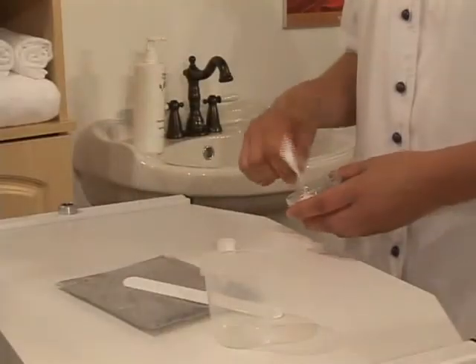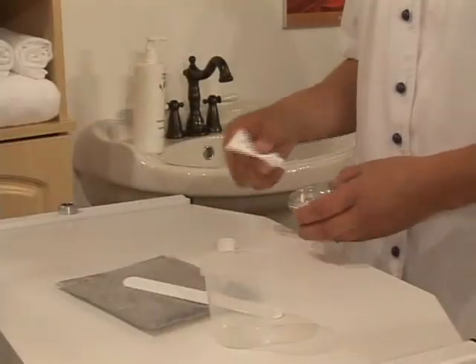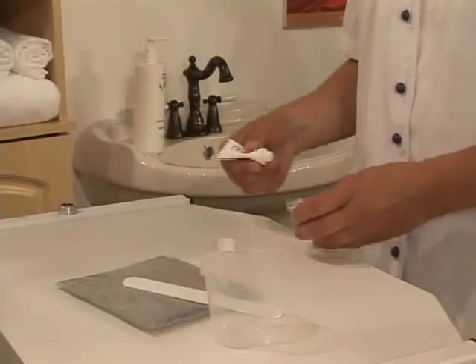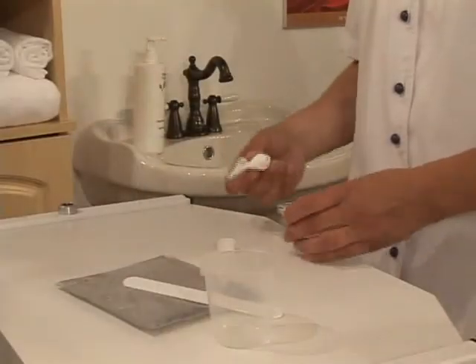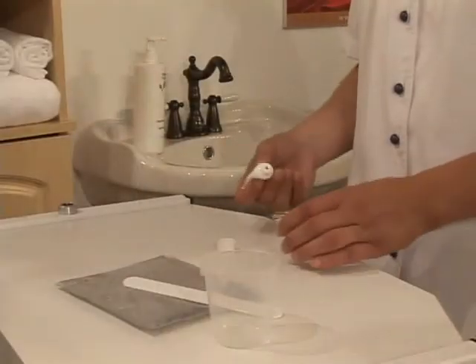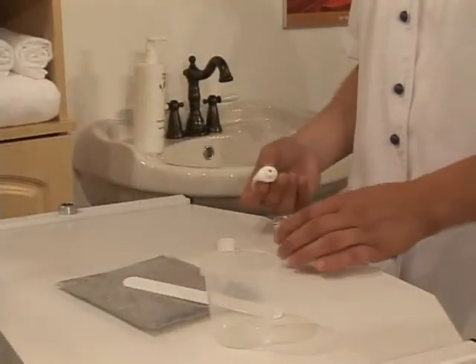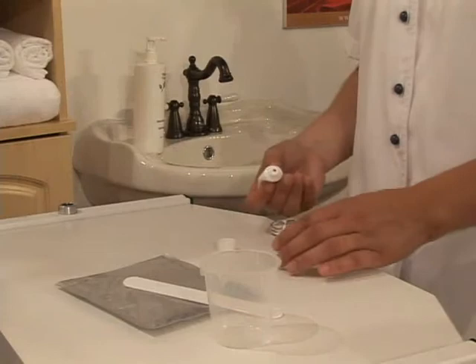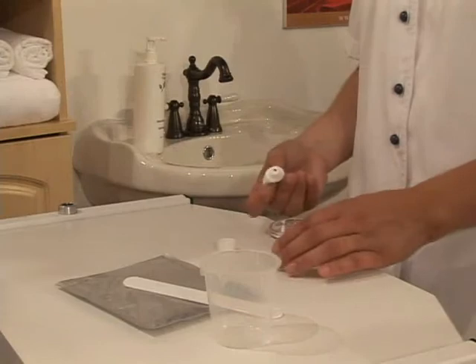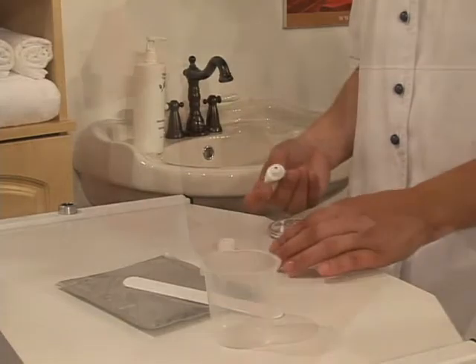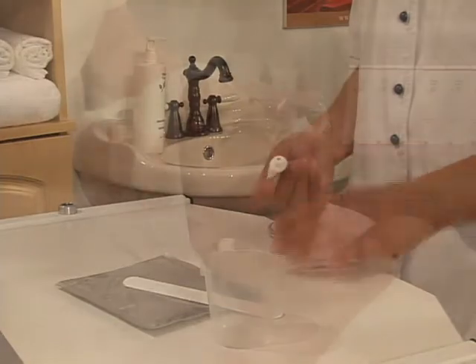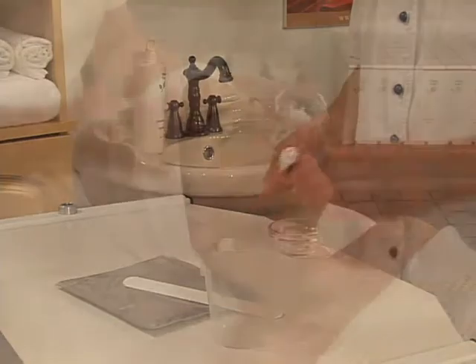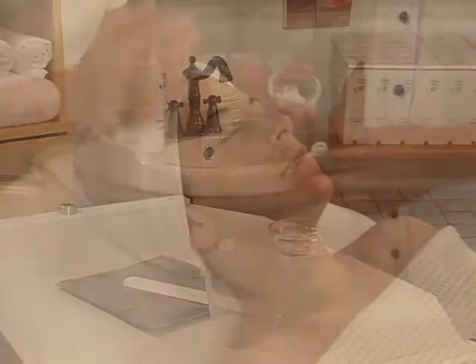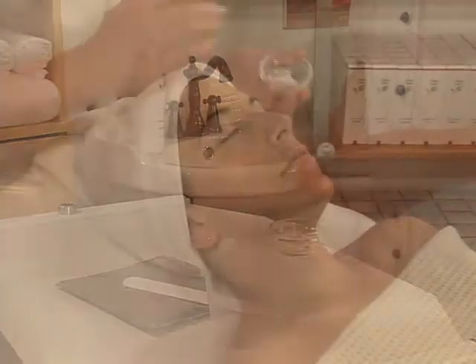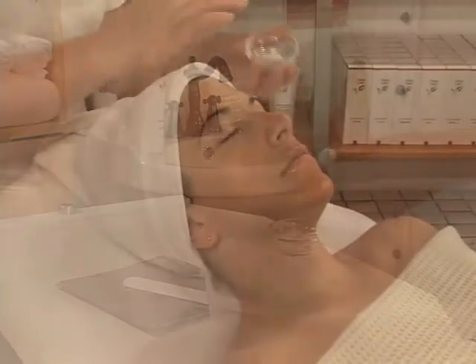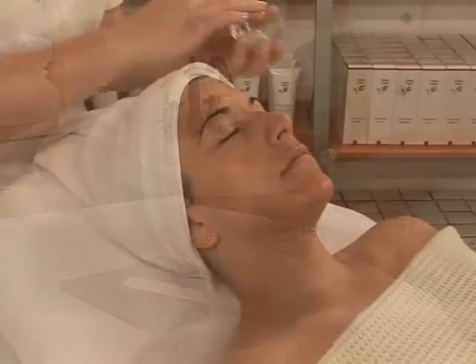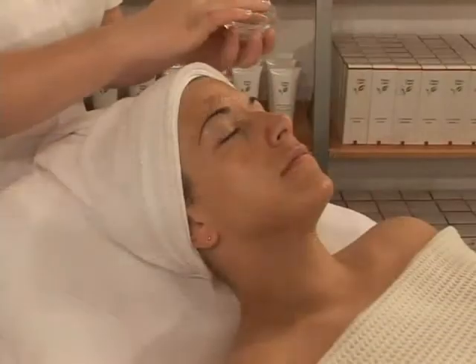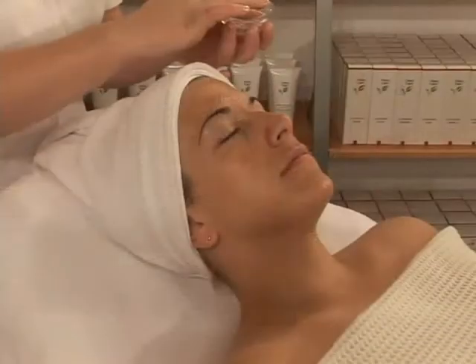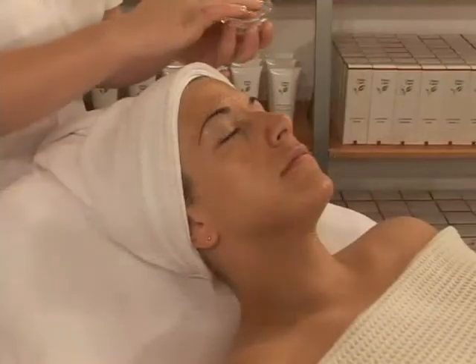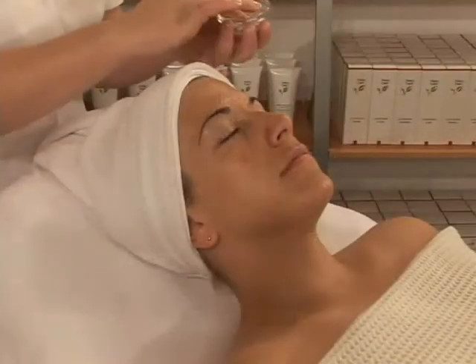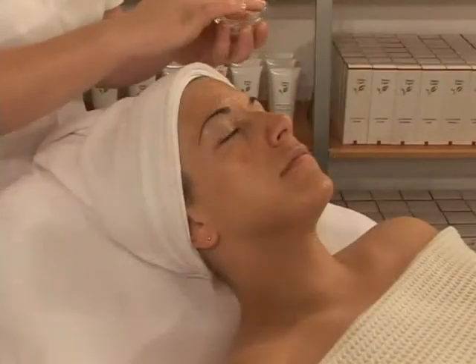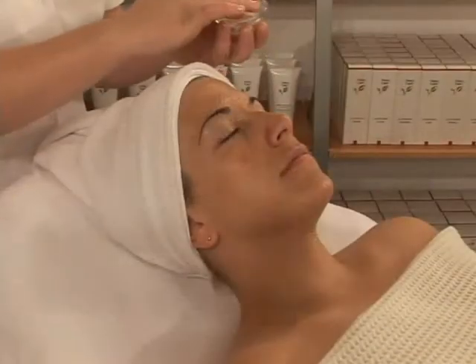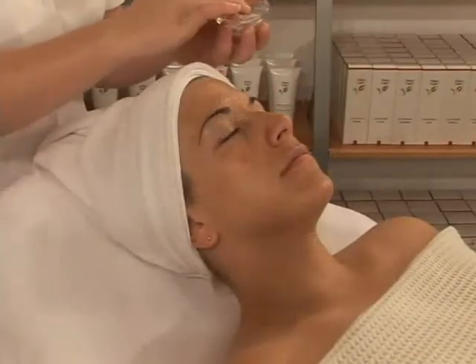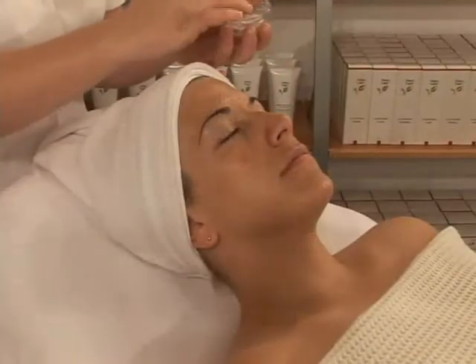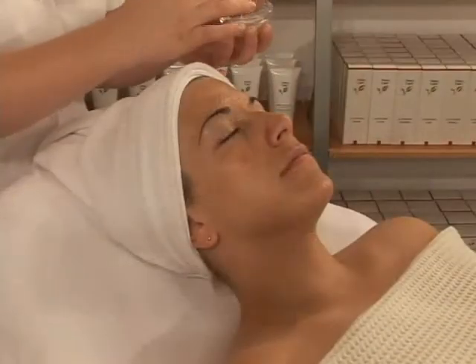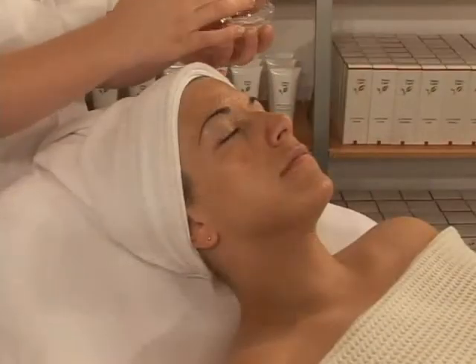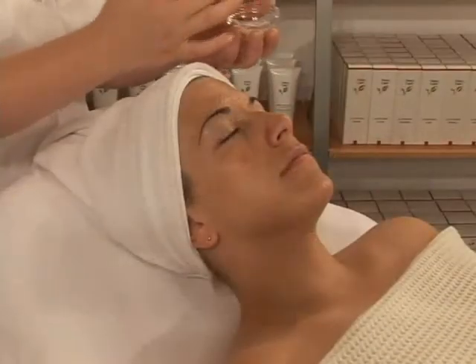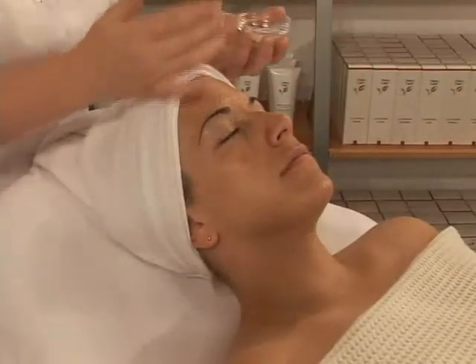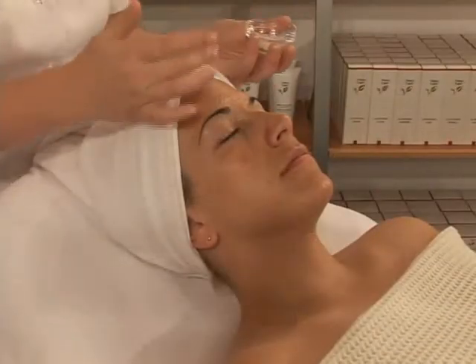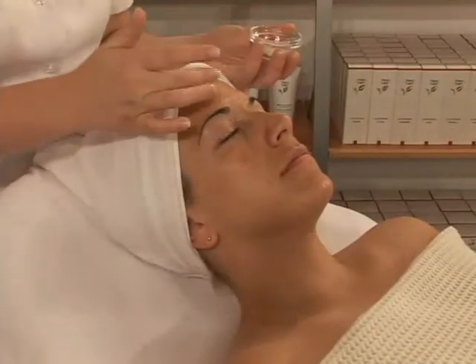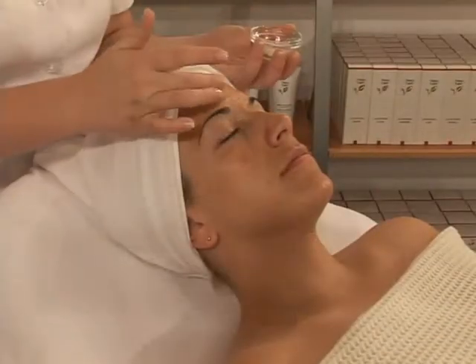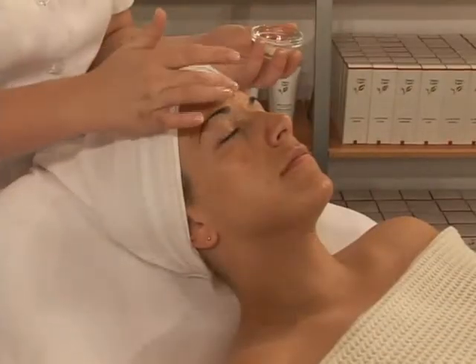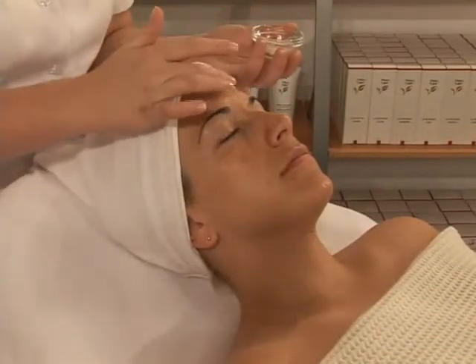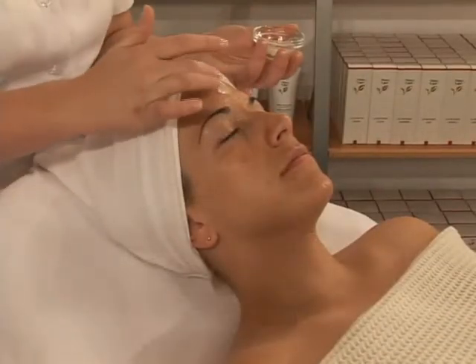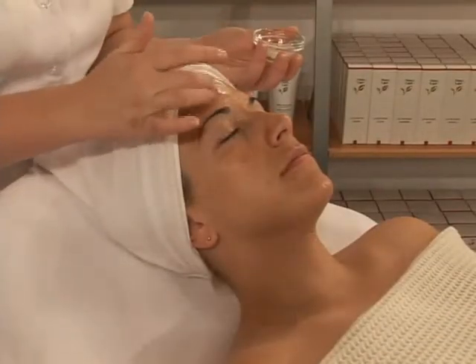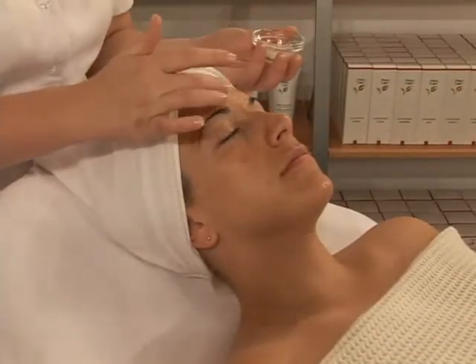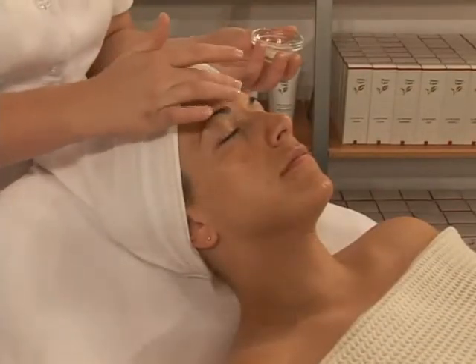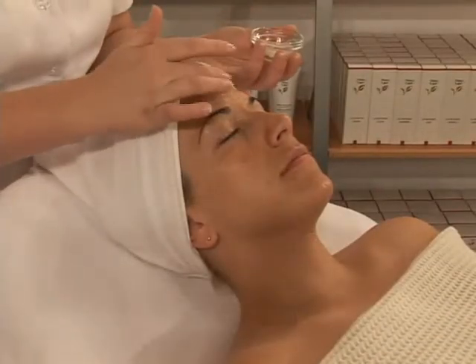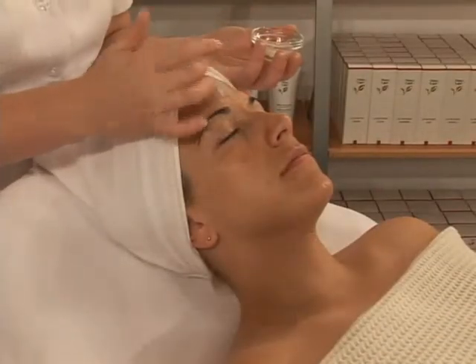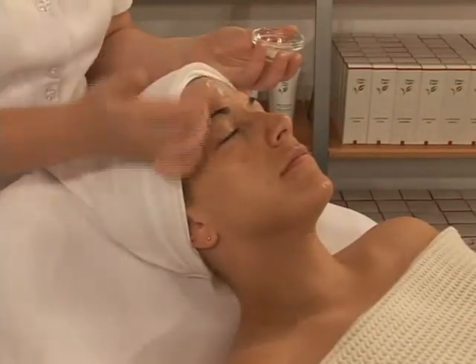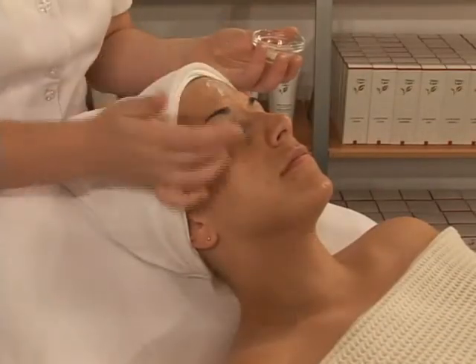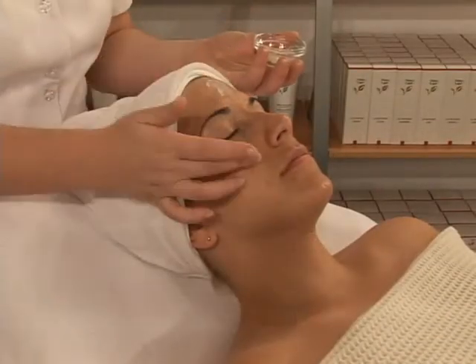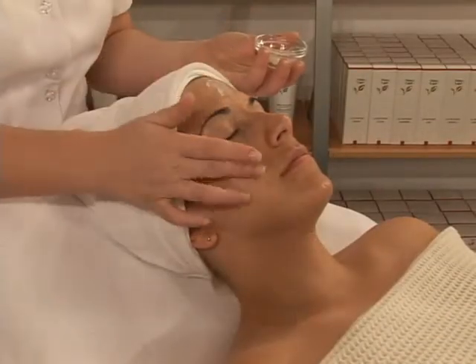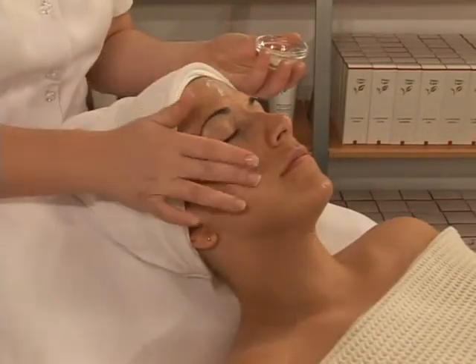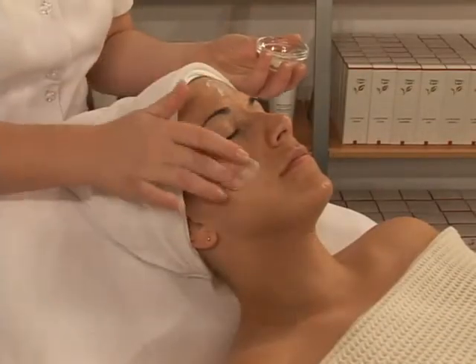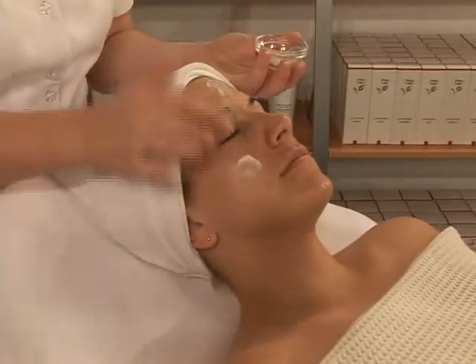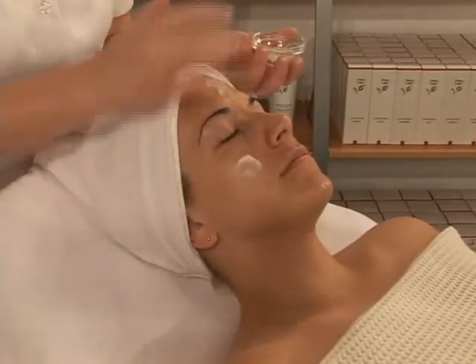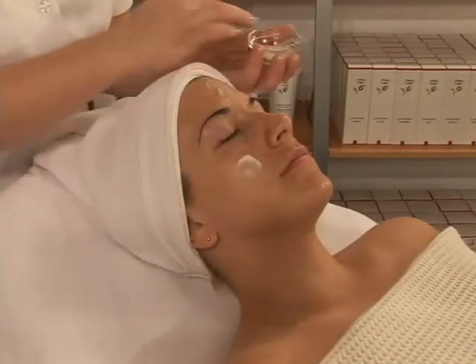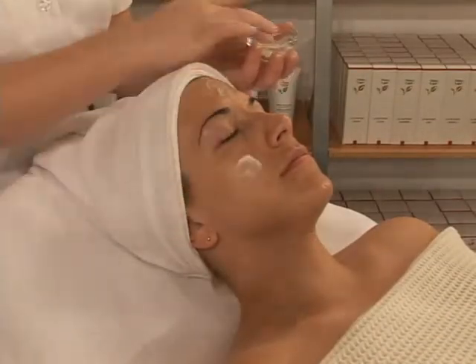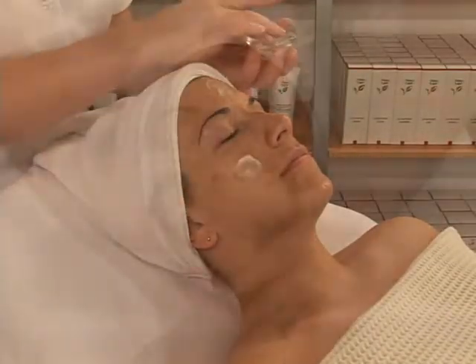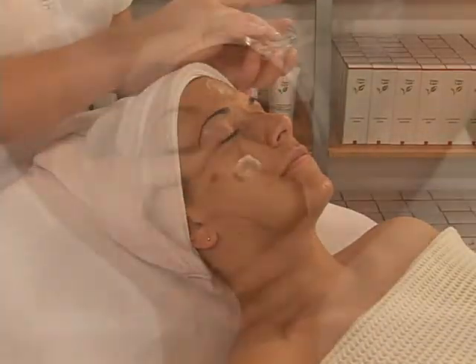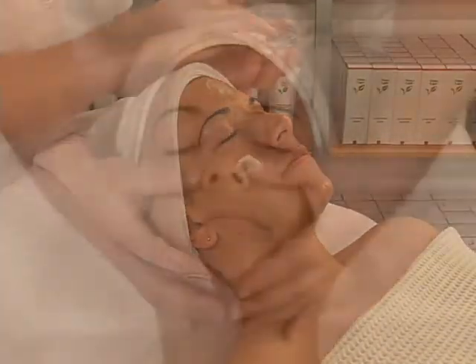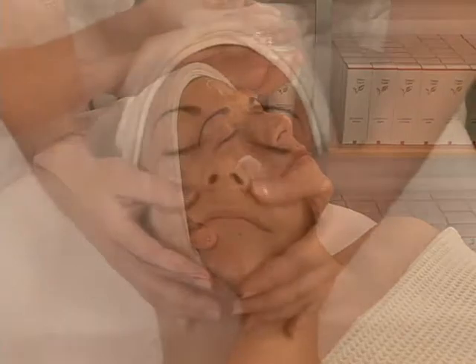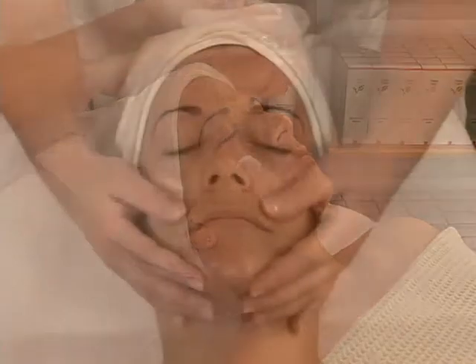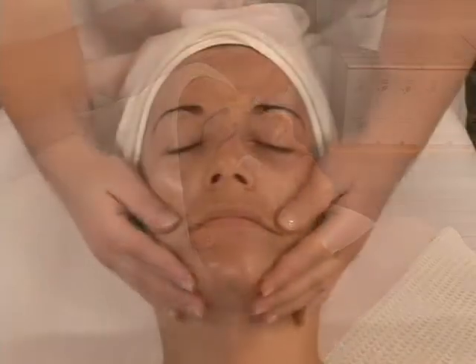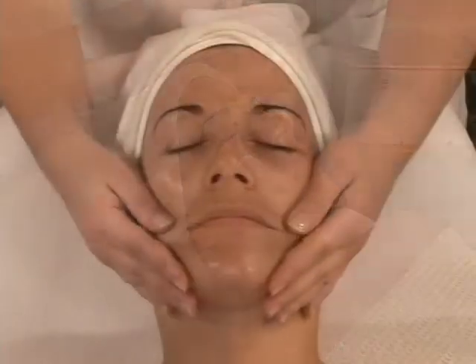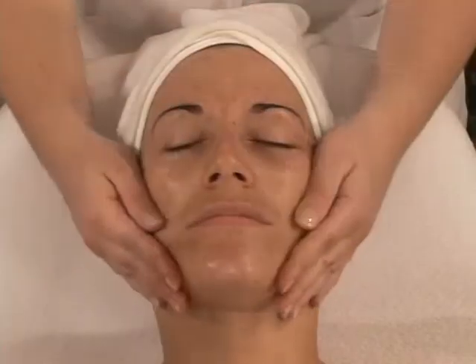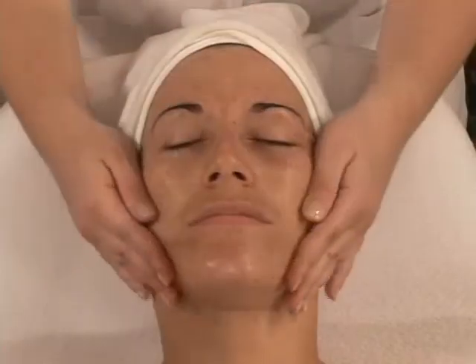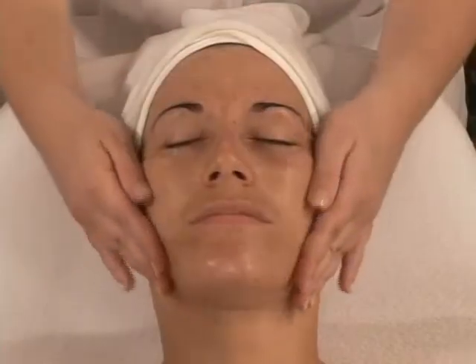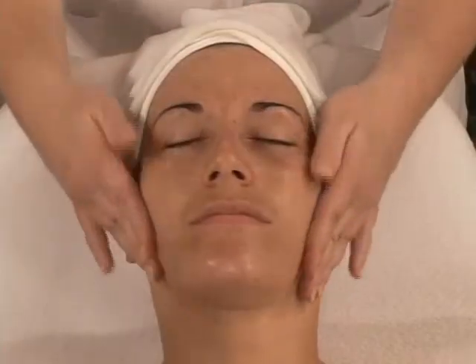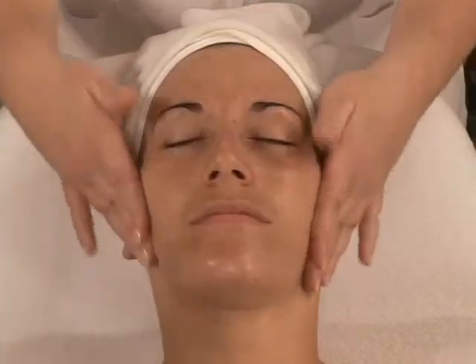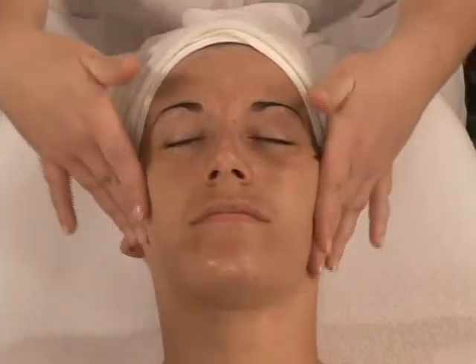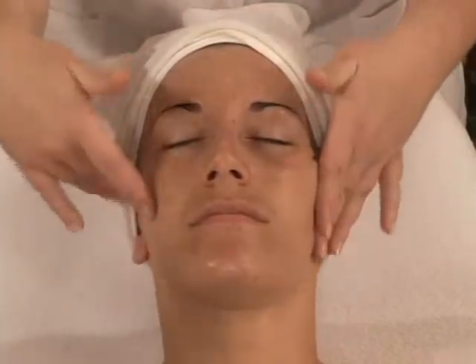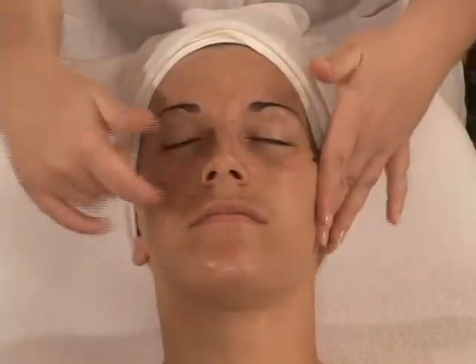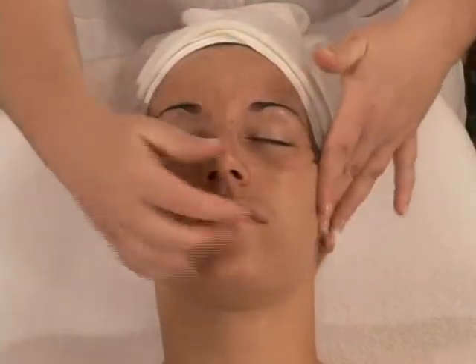Then apply the Thermescence Active Massage Cream. Proceed with complete massage of face, neck, and décolleté.